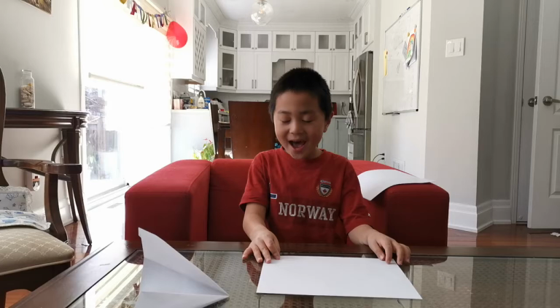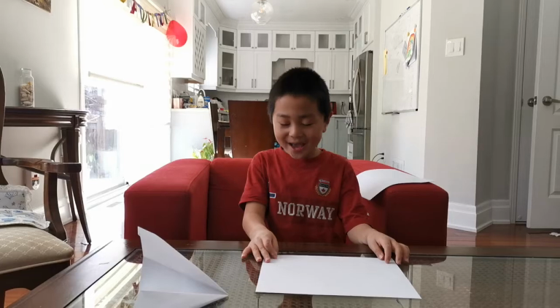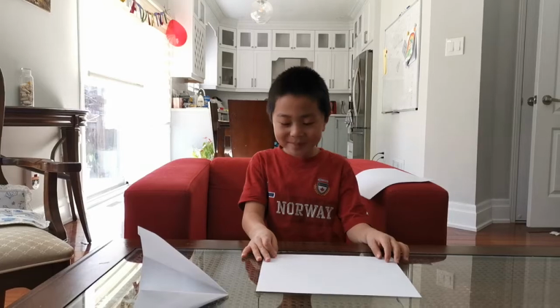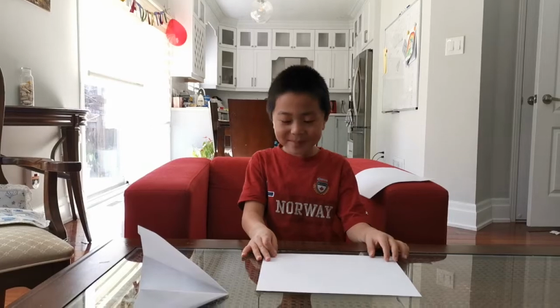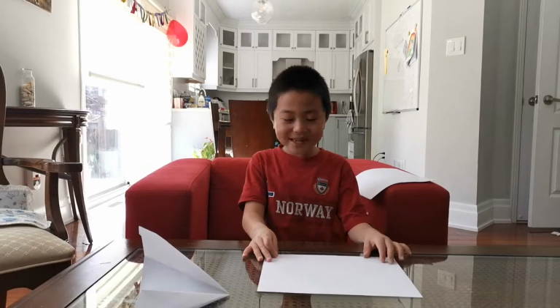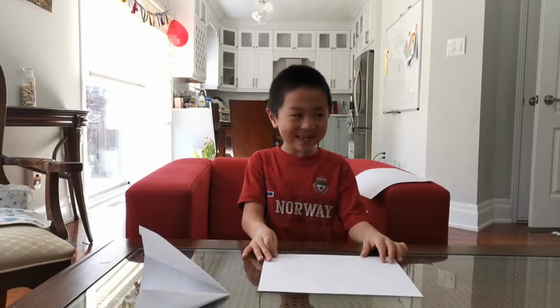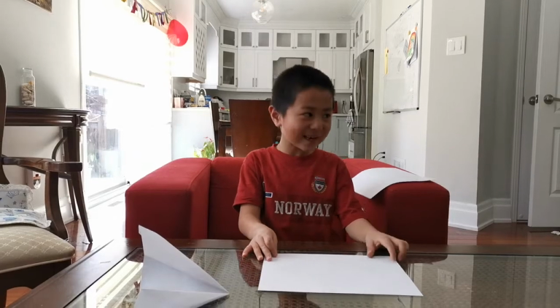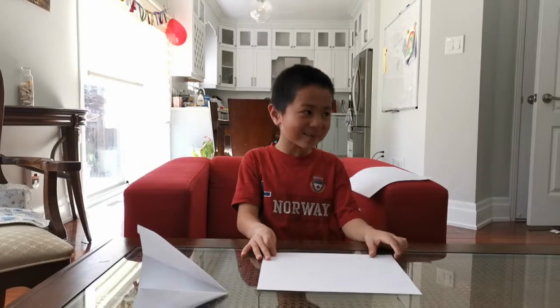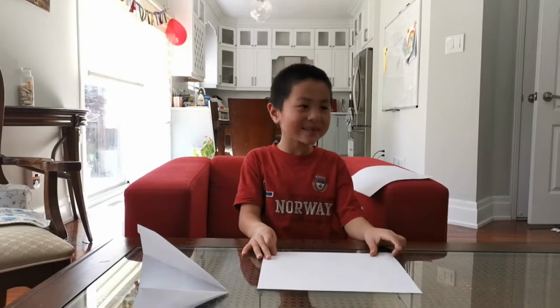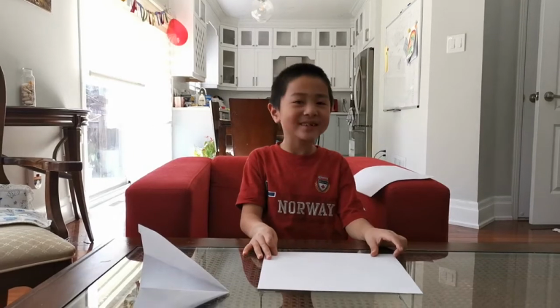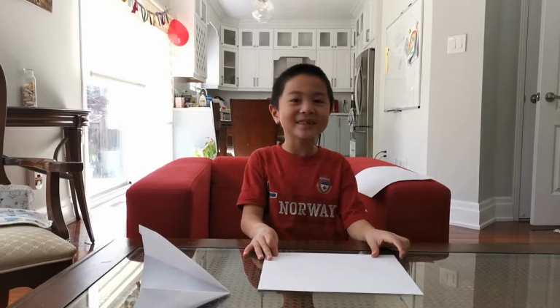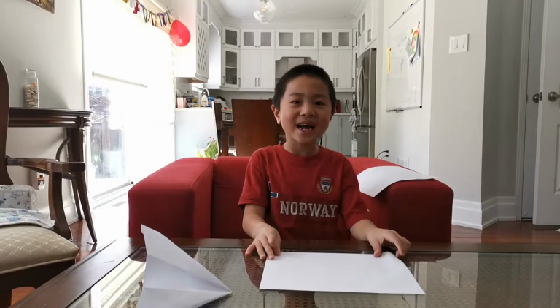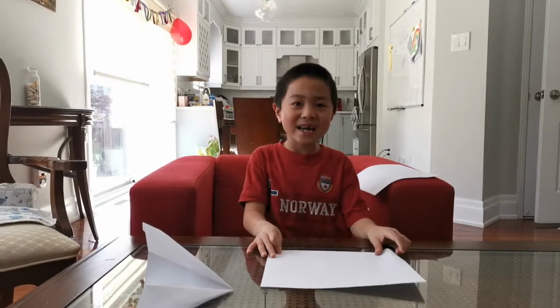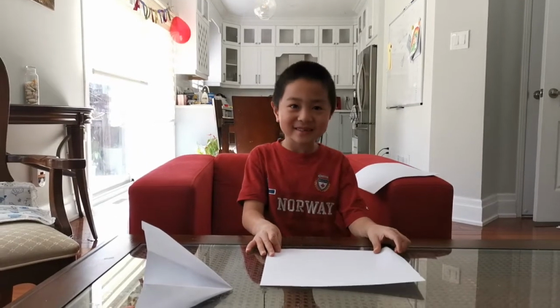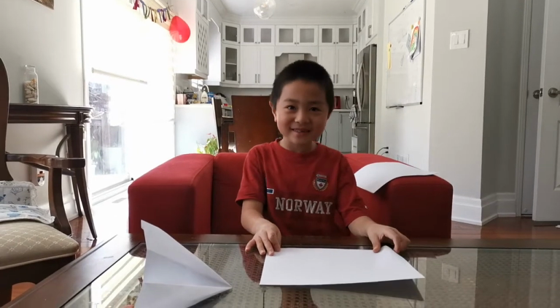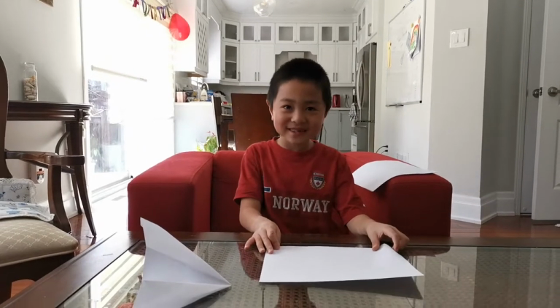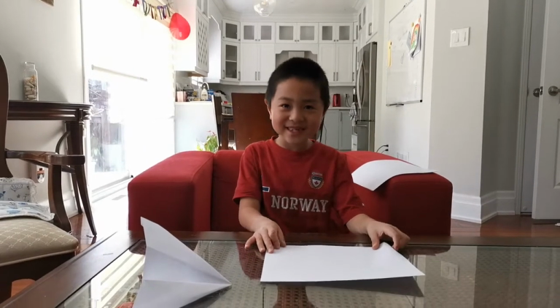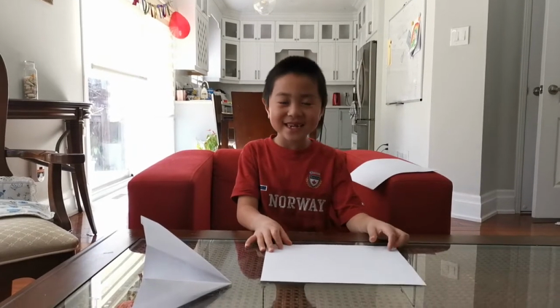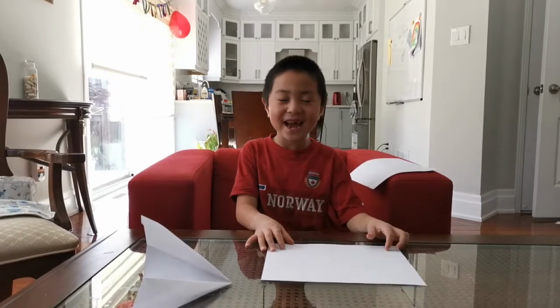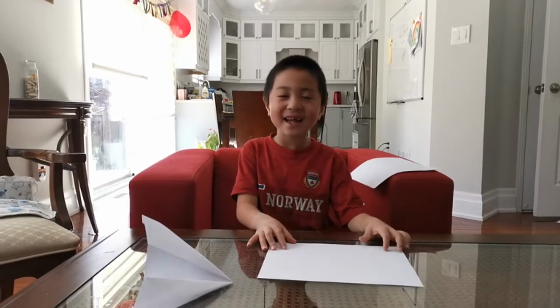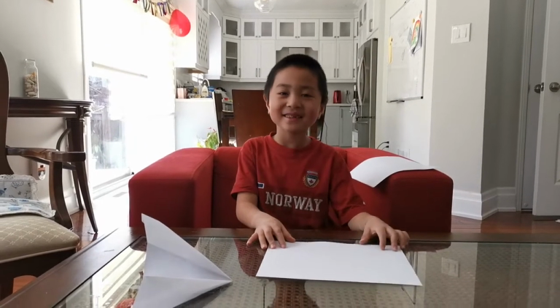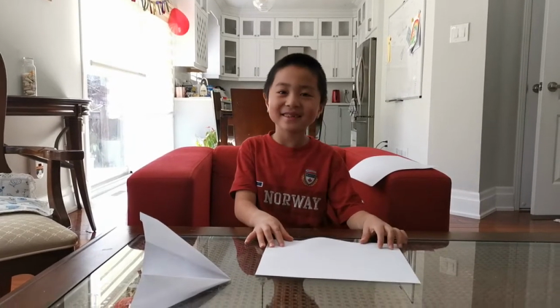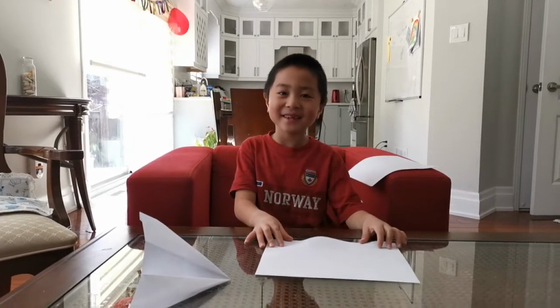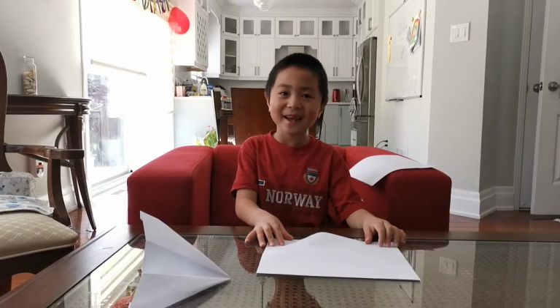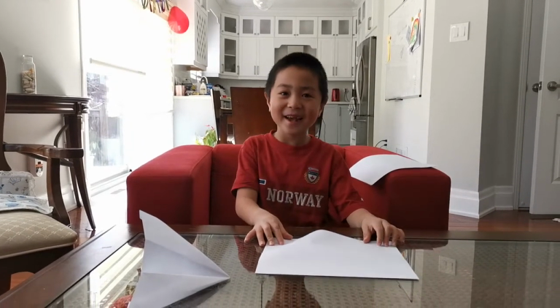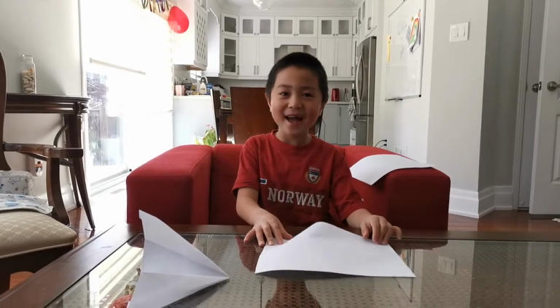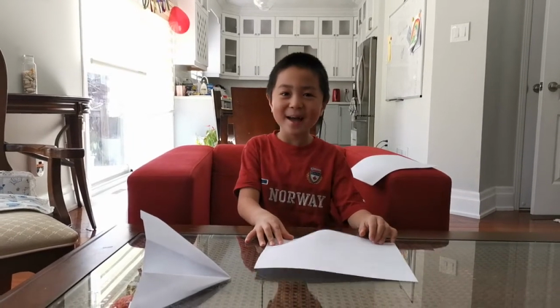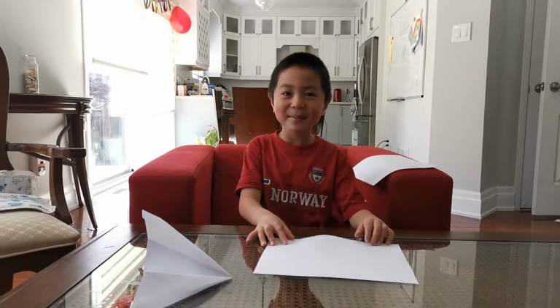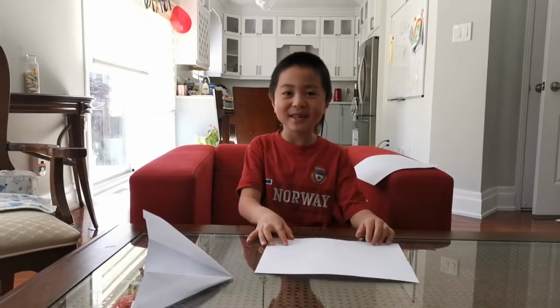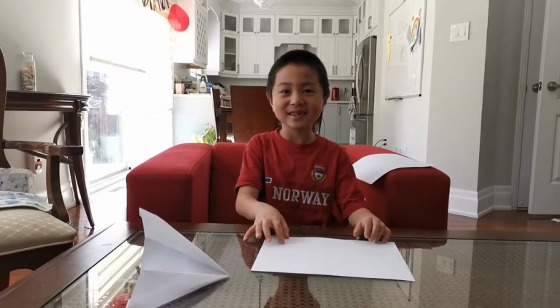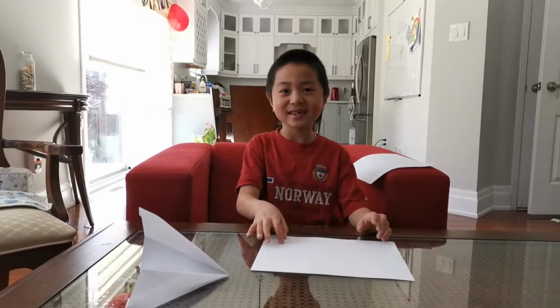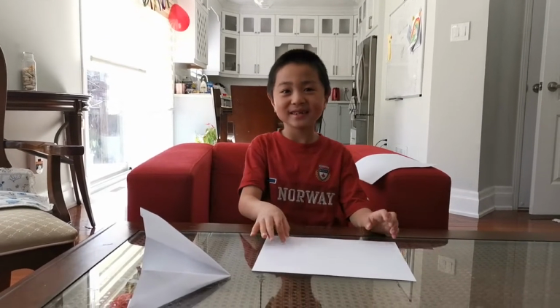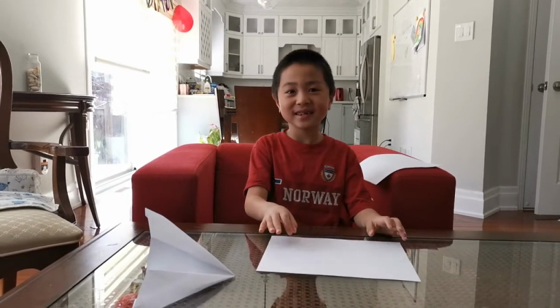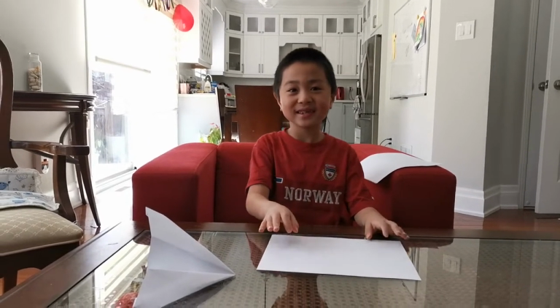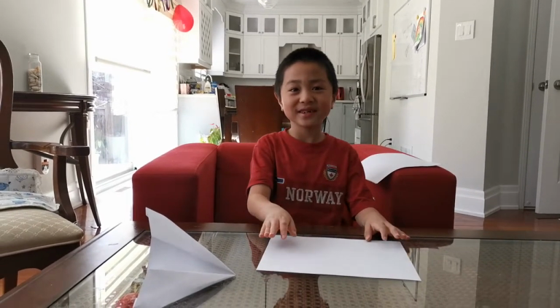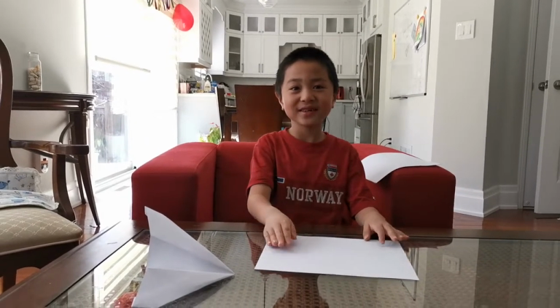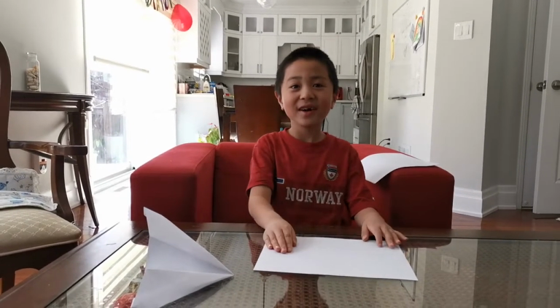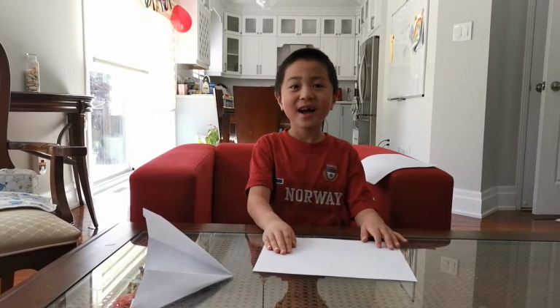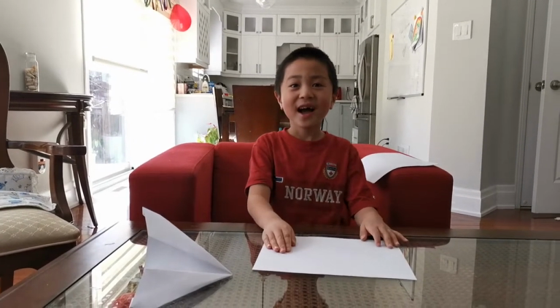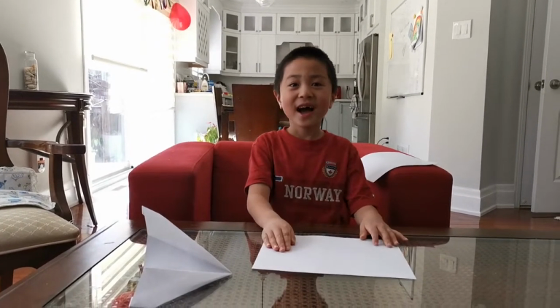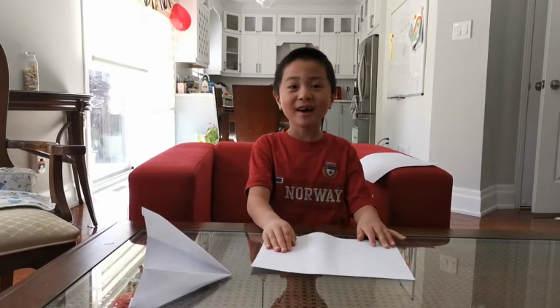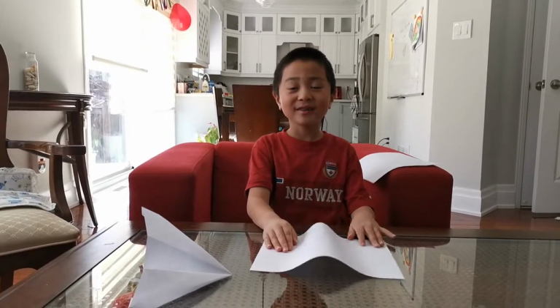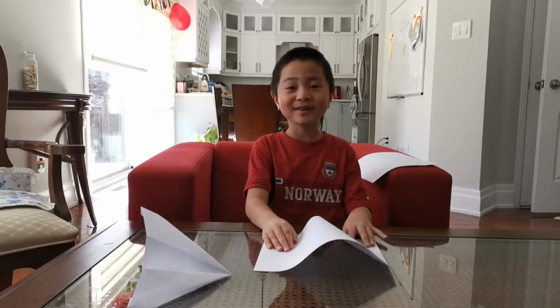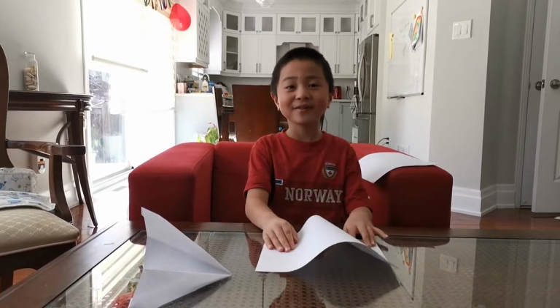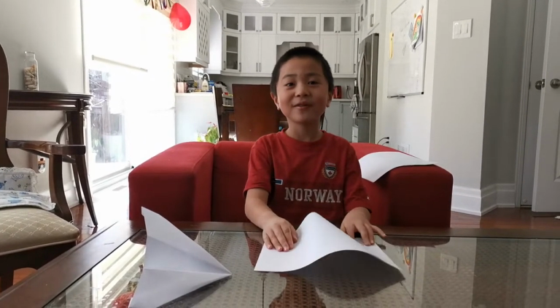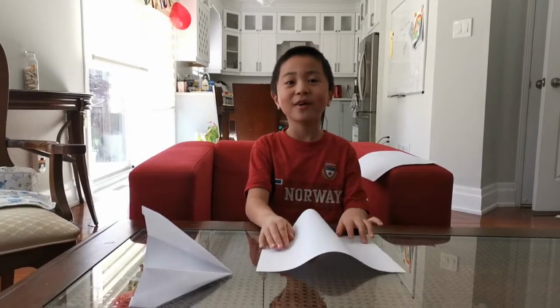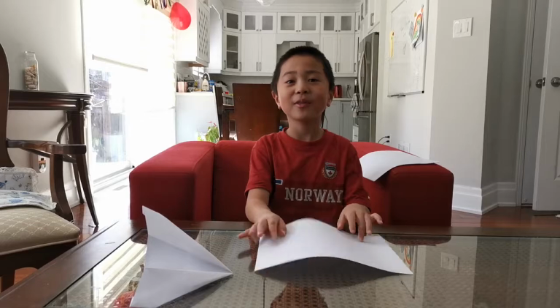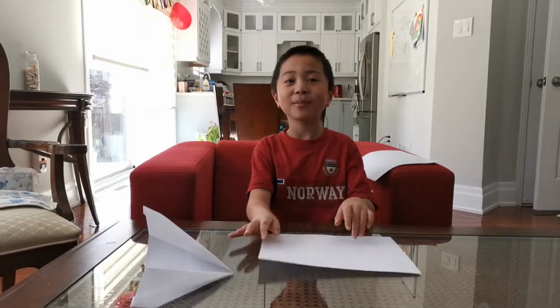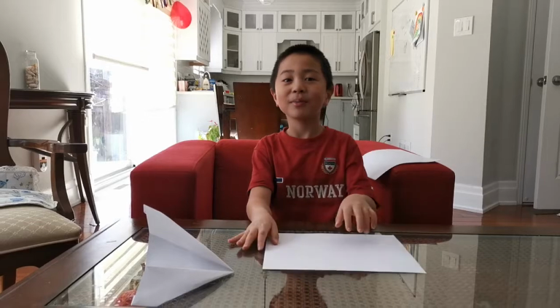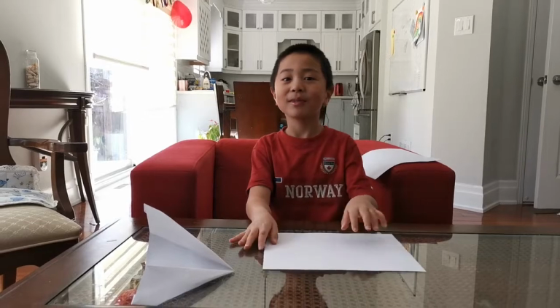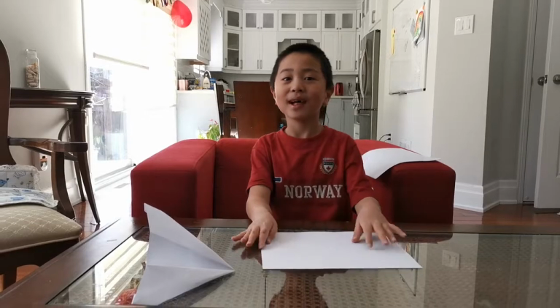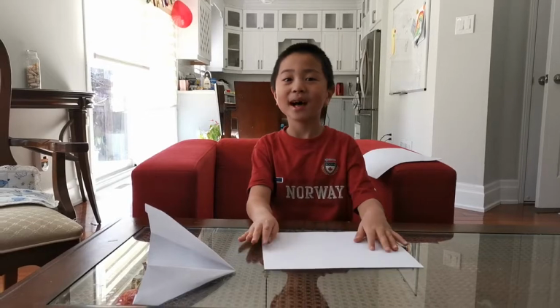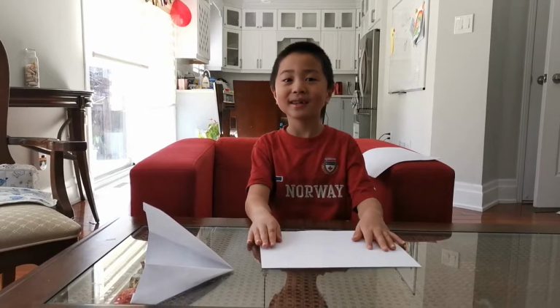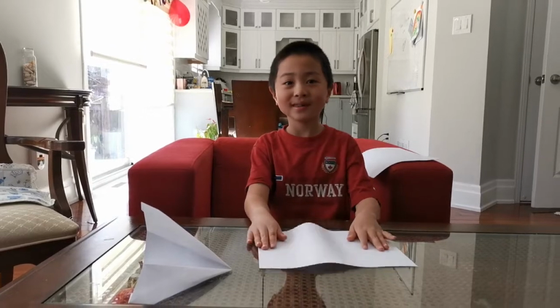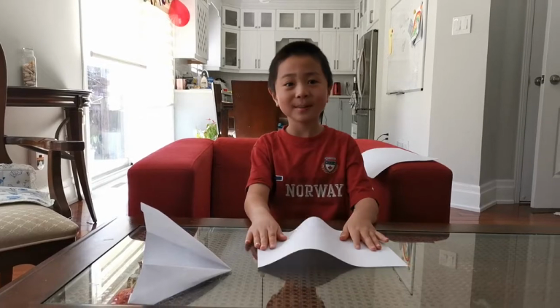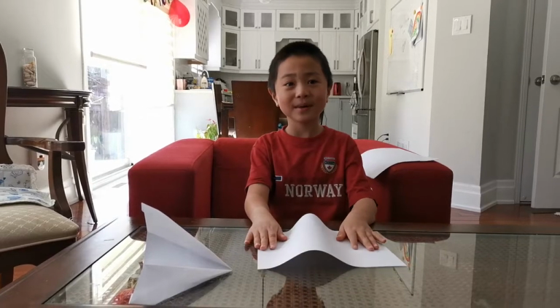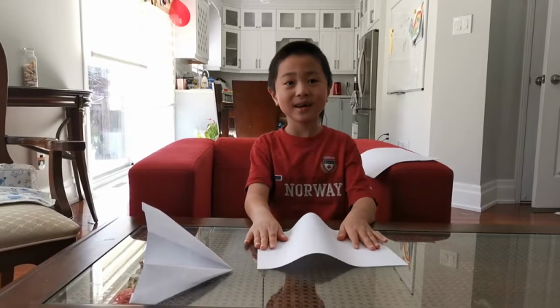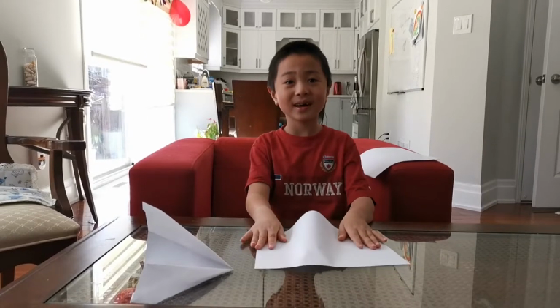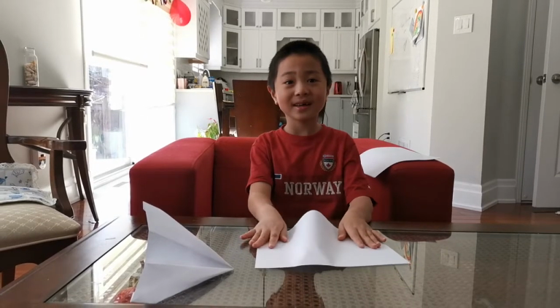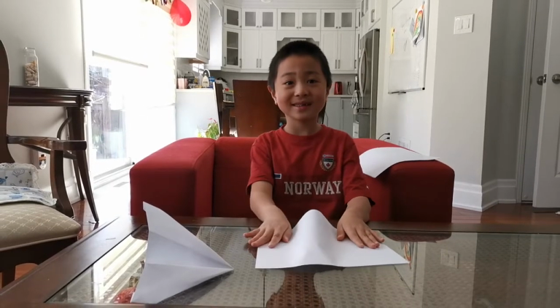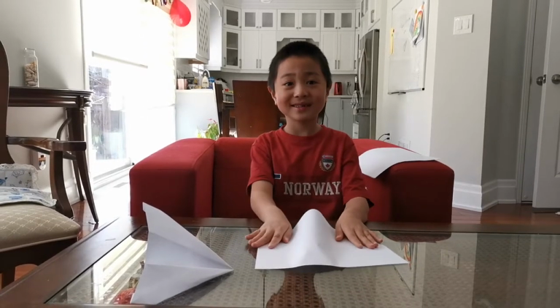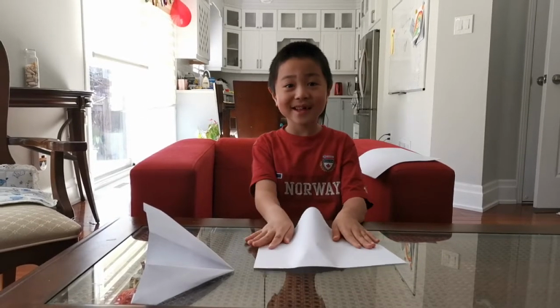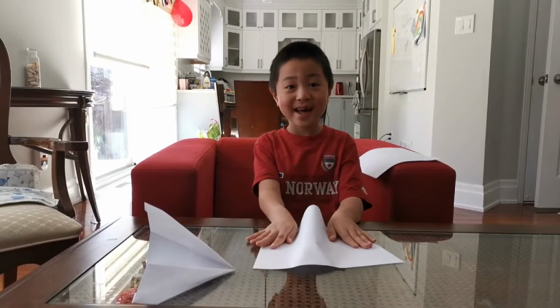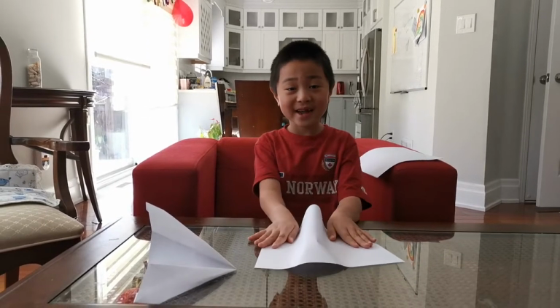My name is Justin and today I'm going to teach you how to fold Plasma Z.